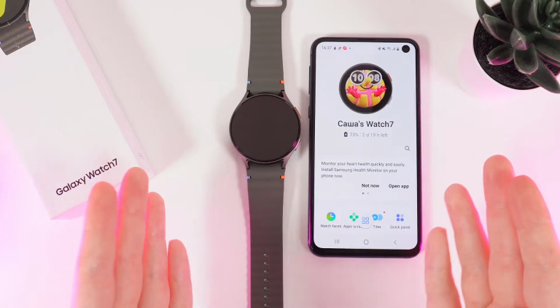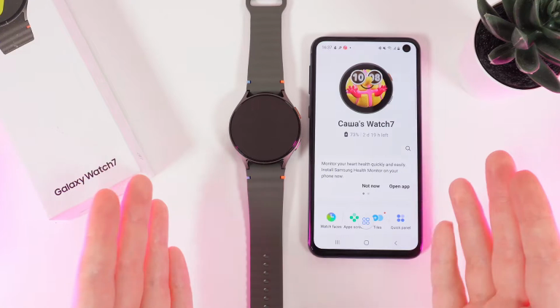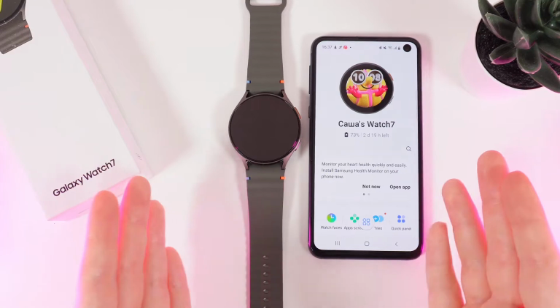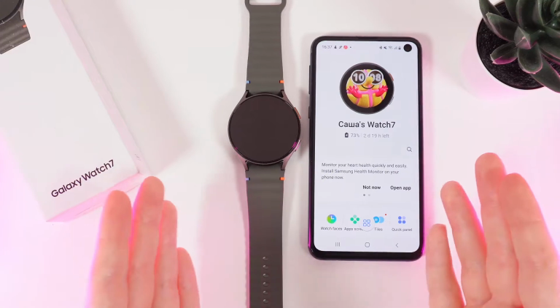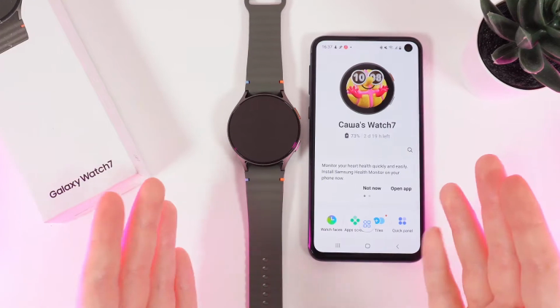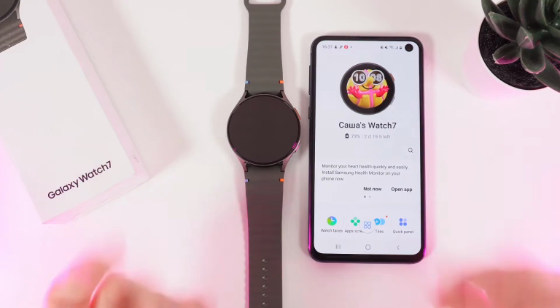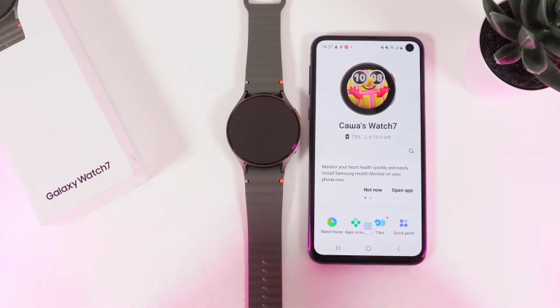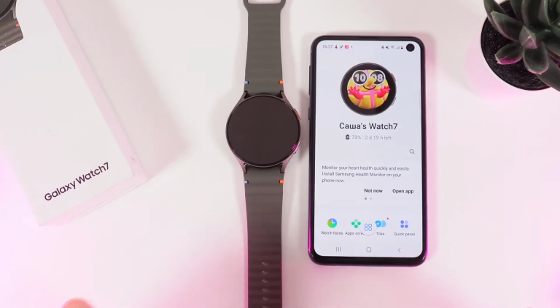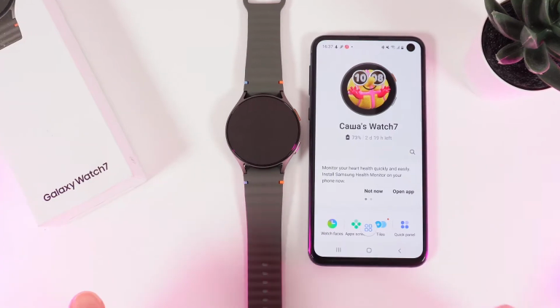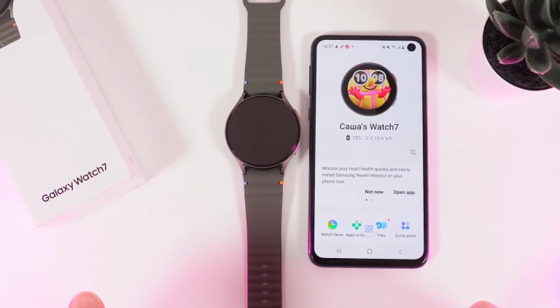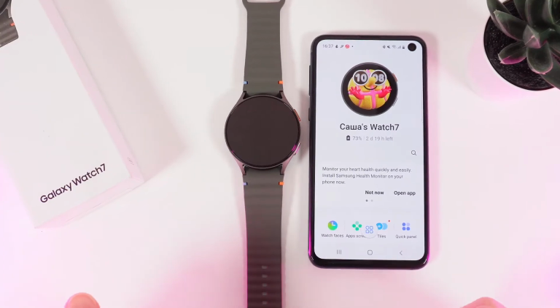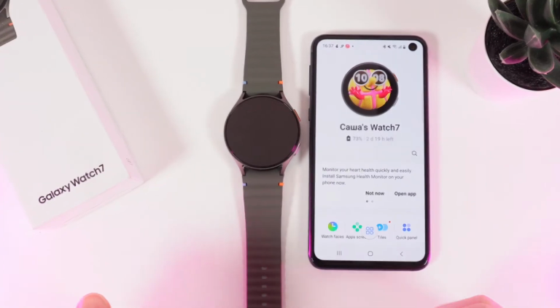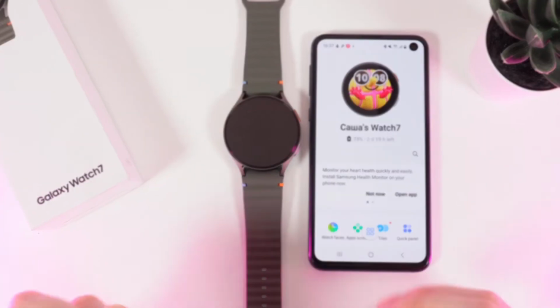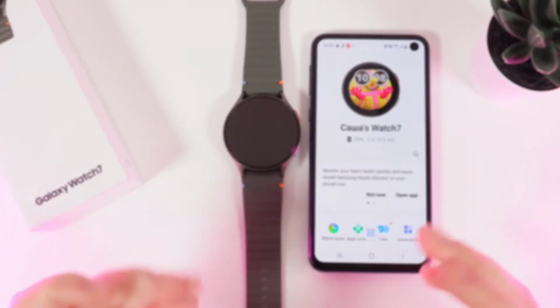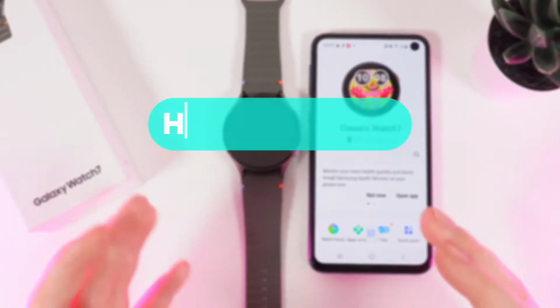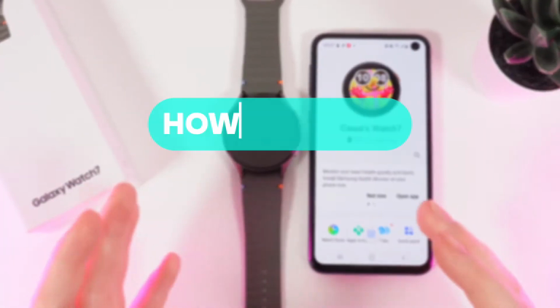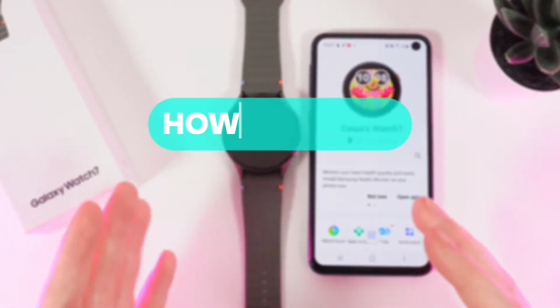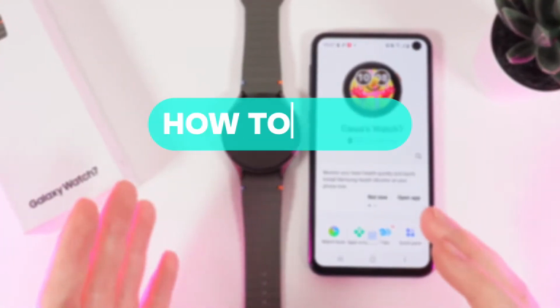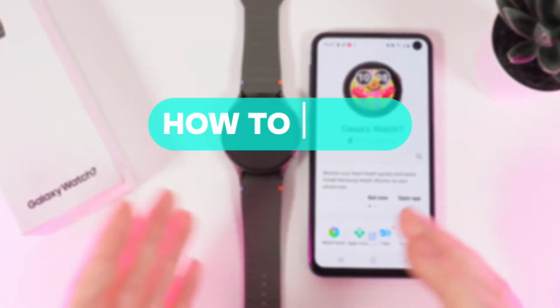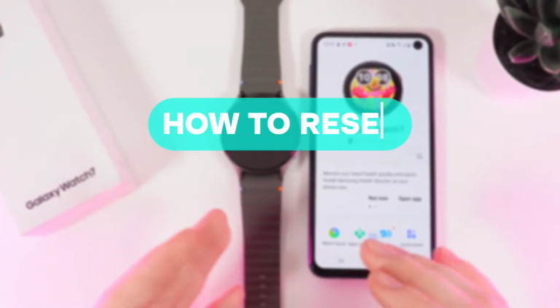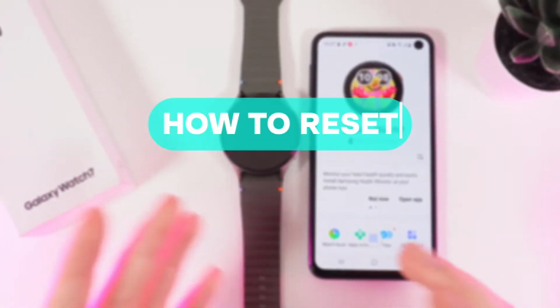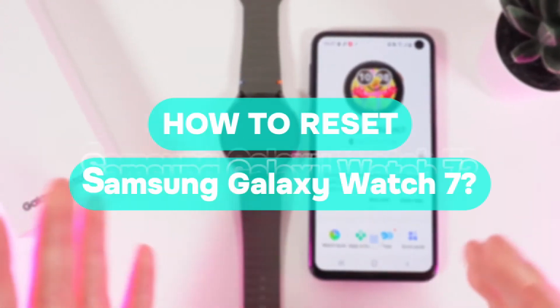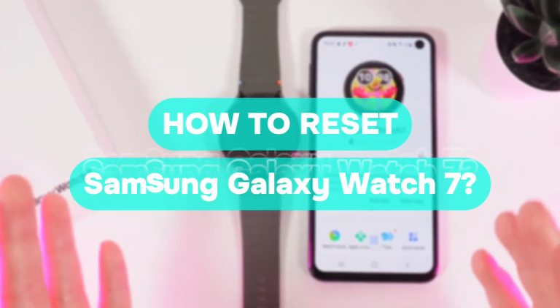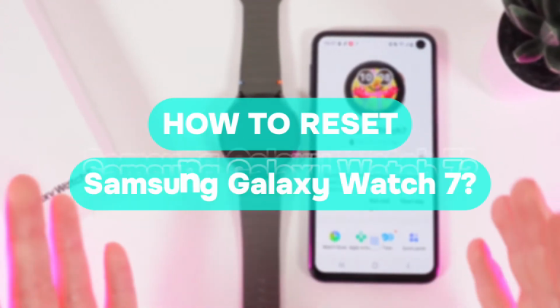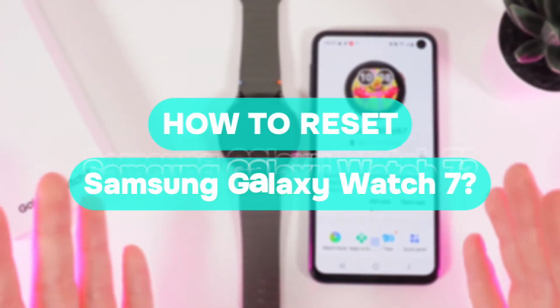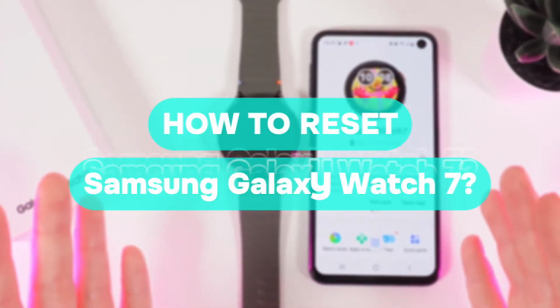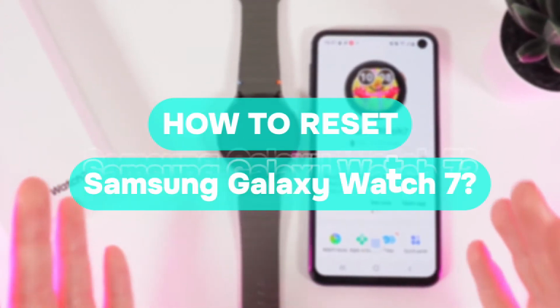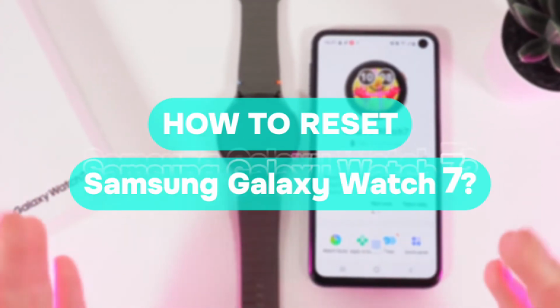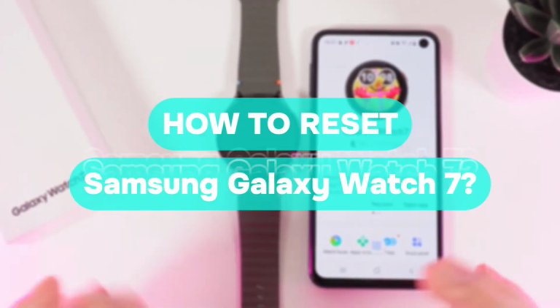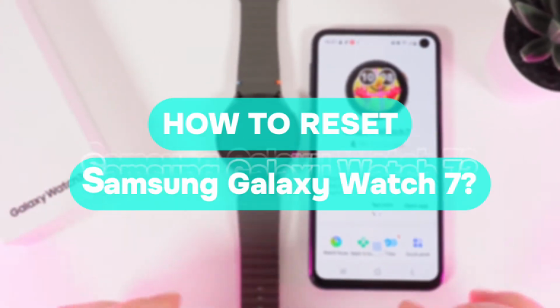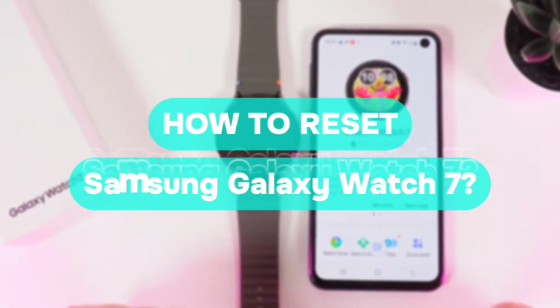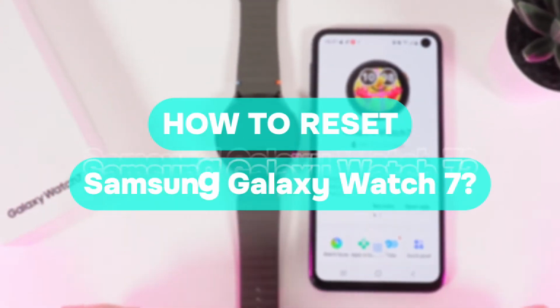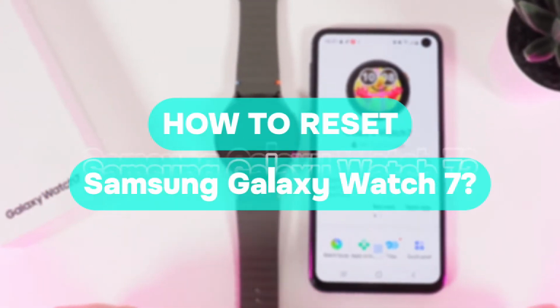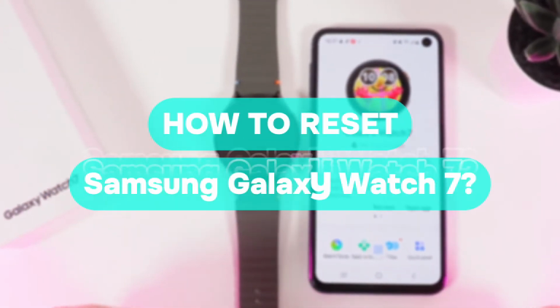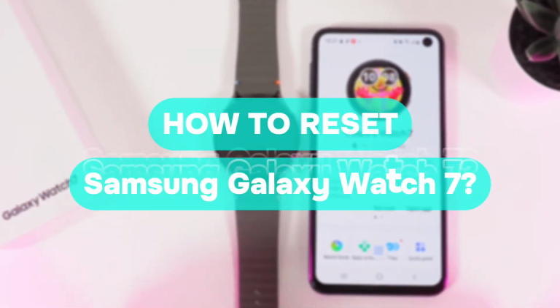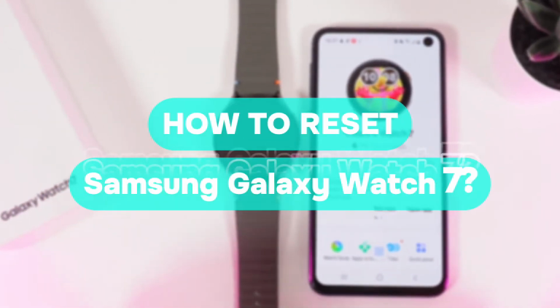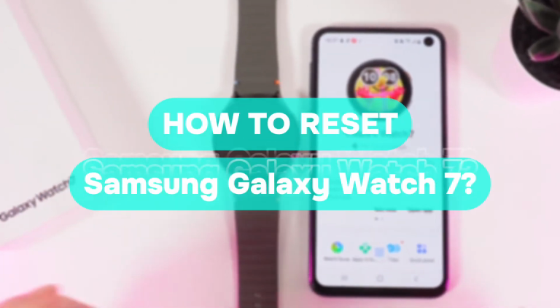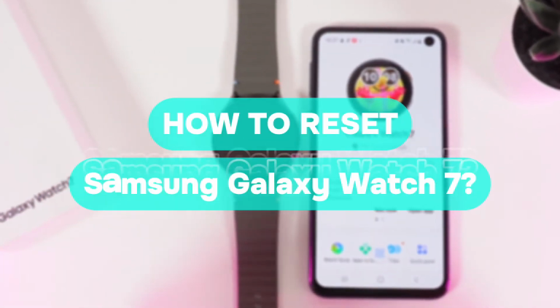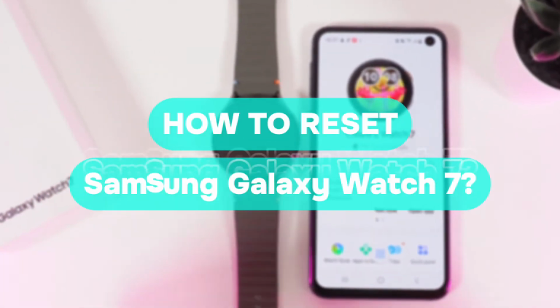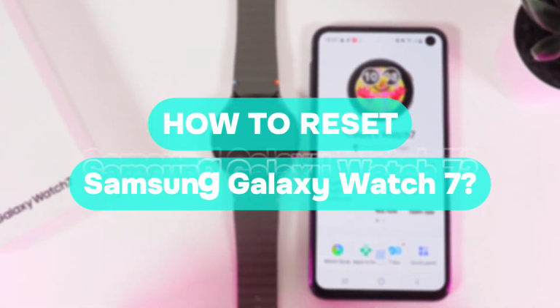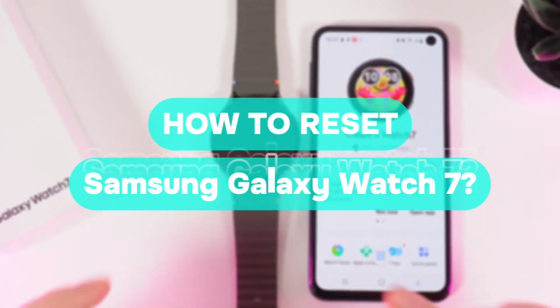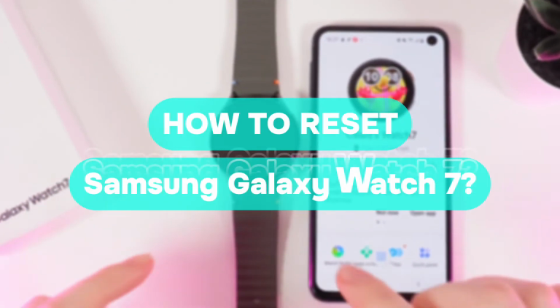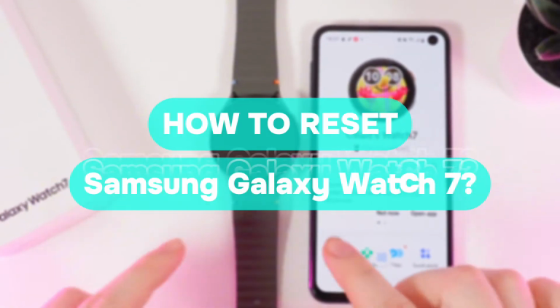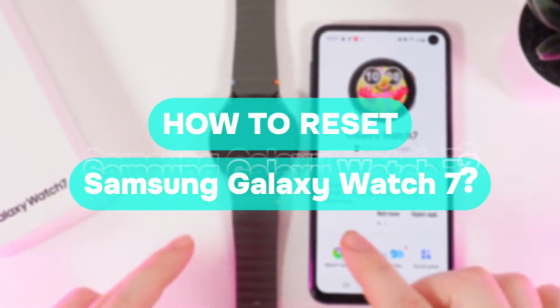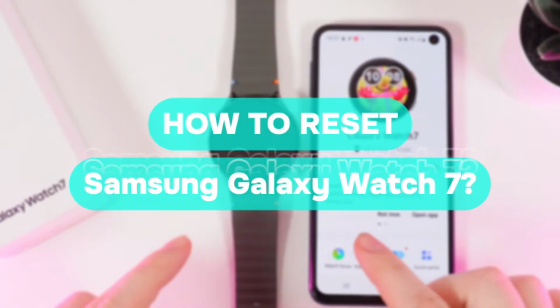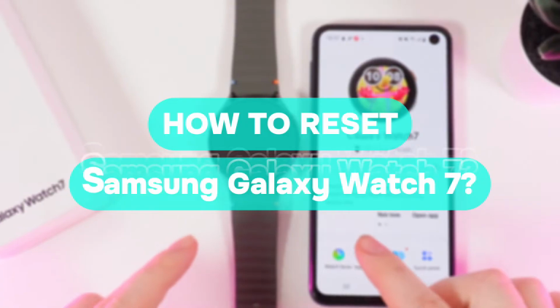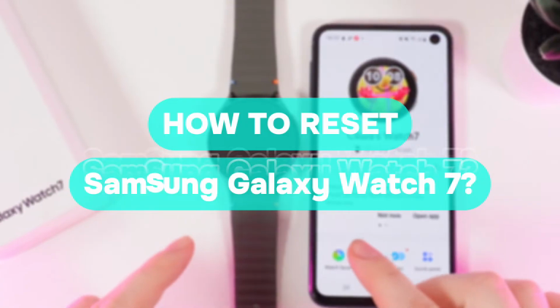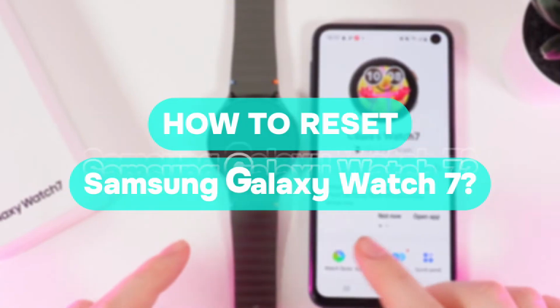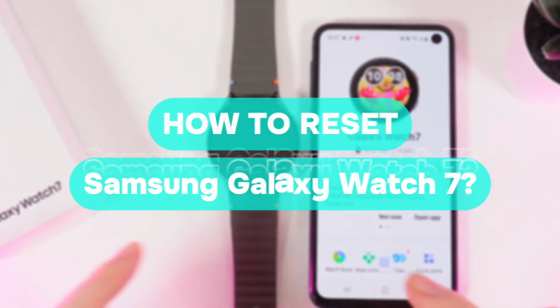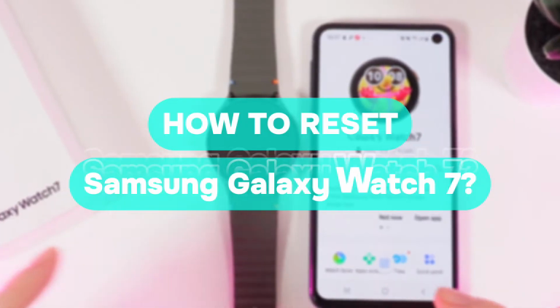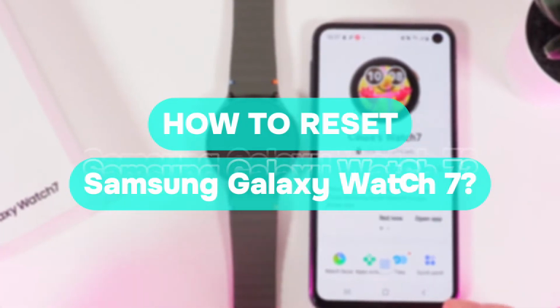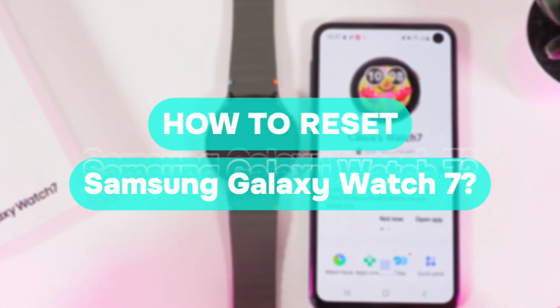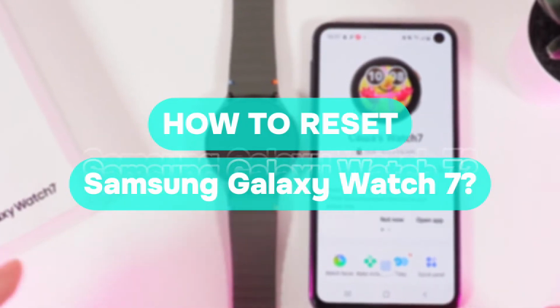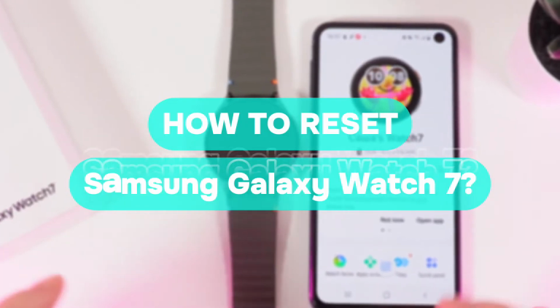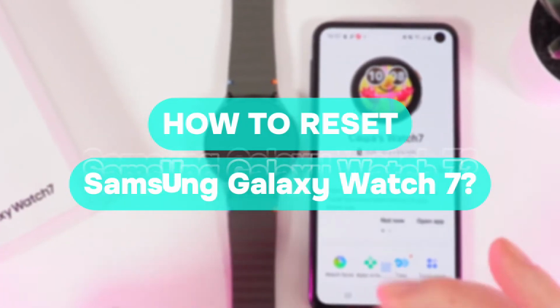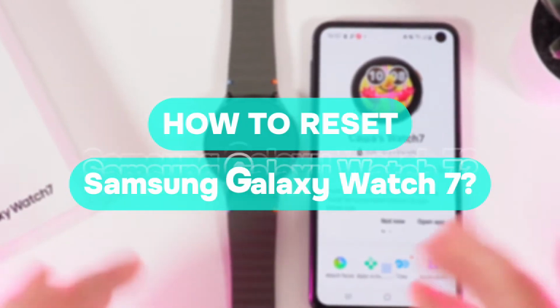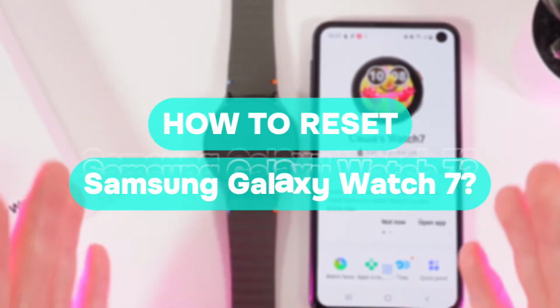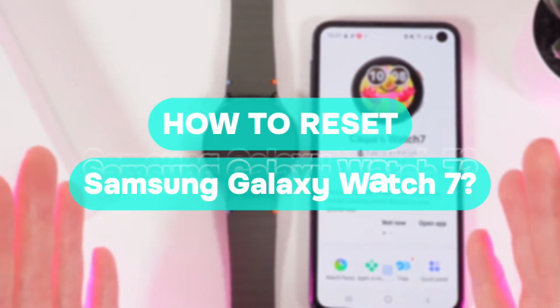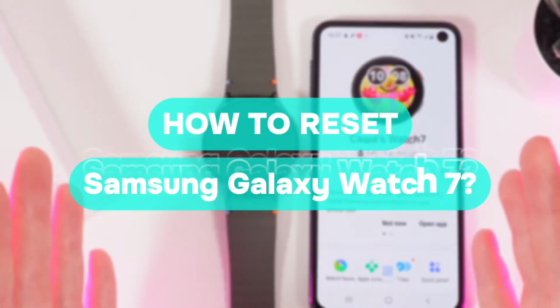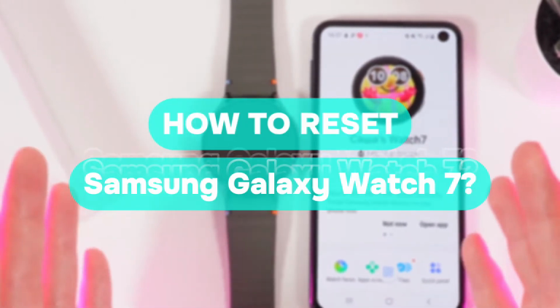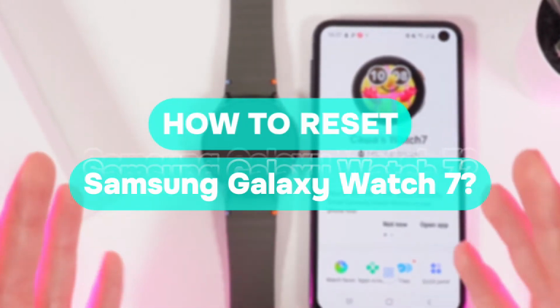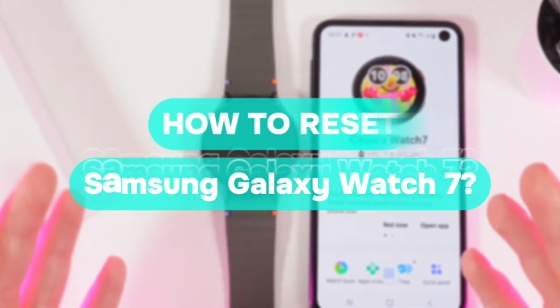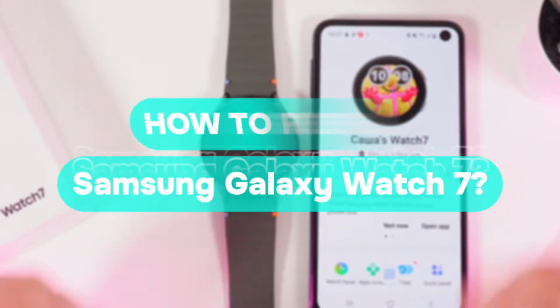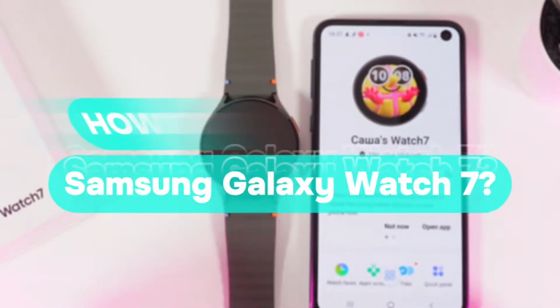Hi there! In today's video I'll show you how to perform a factory reset on your Samsung Galaxy Watch 7. Let's get started.